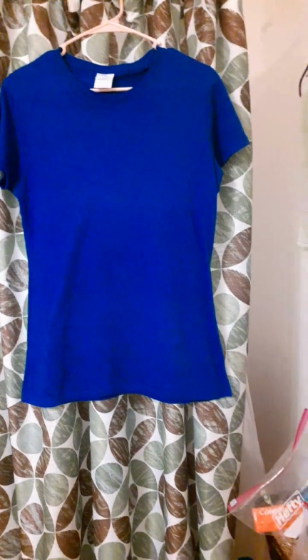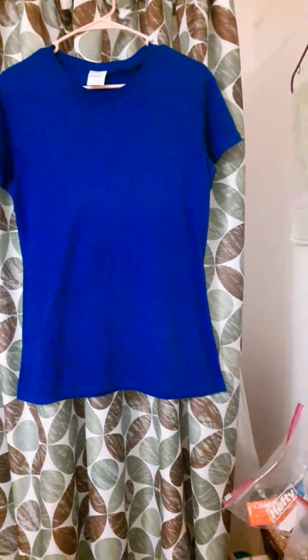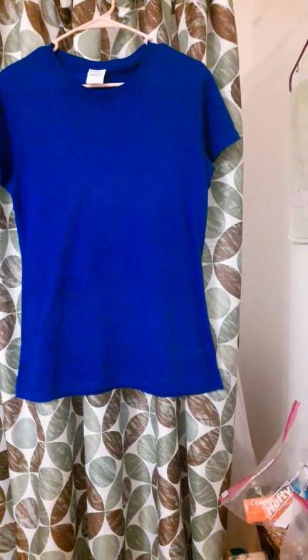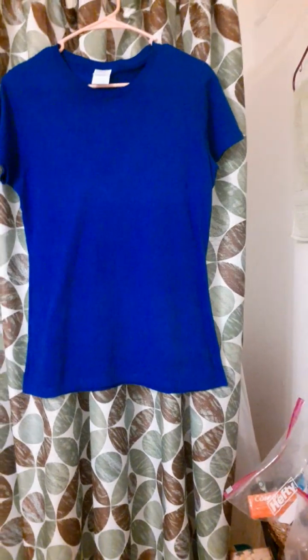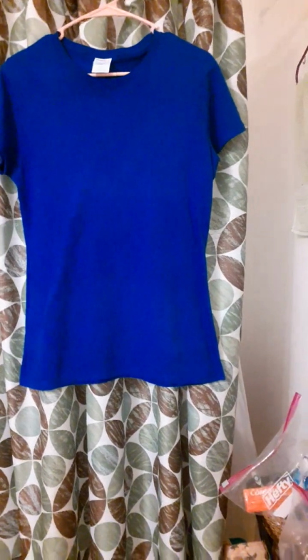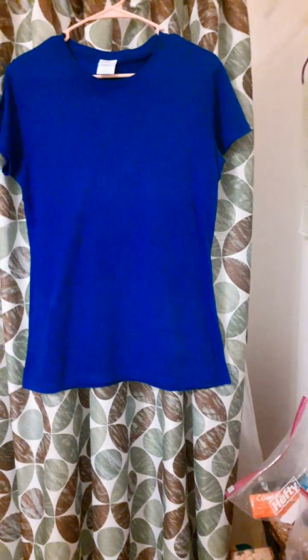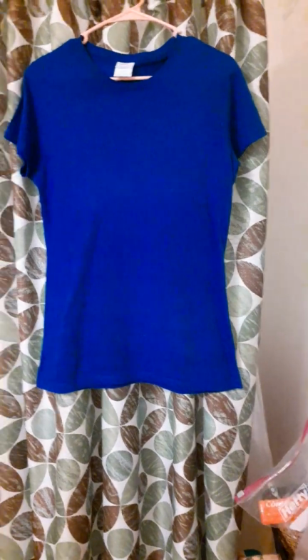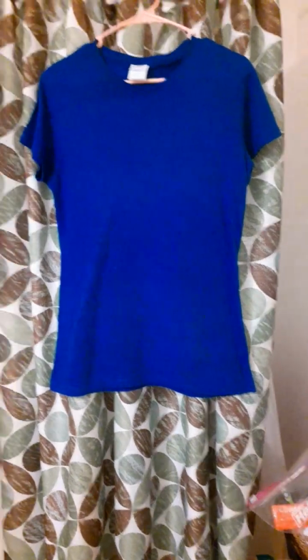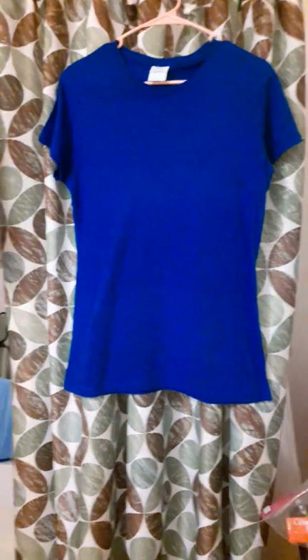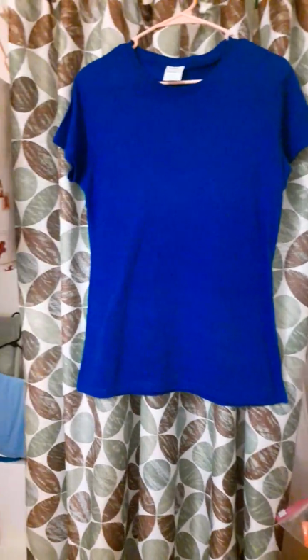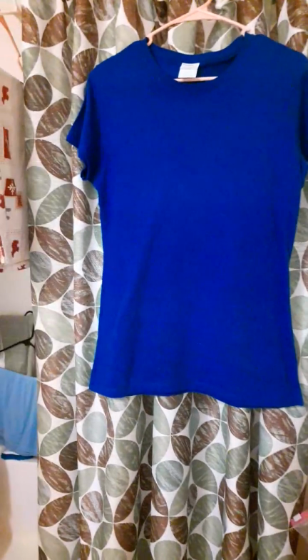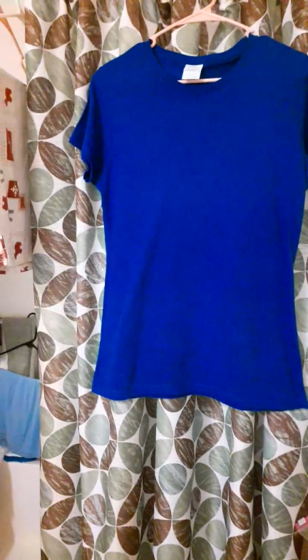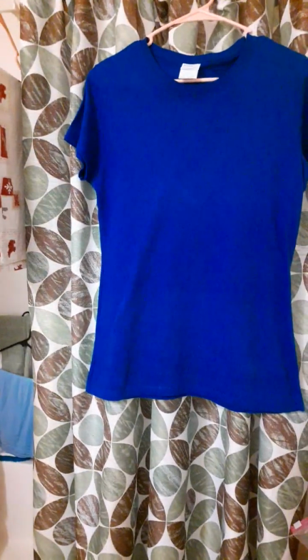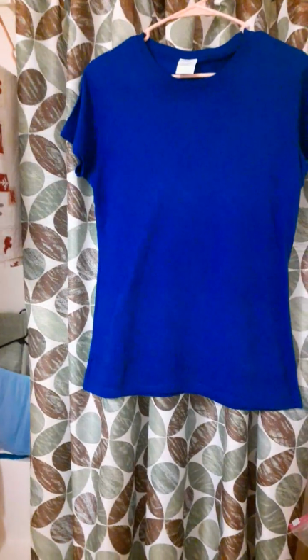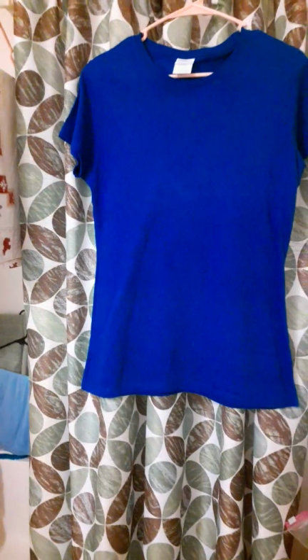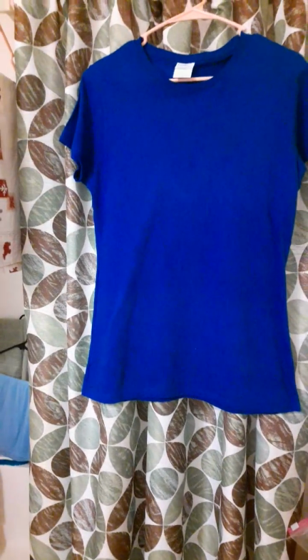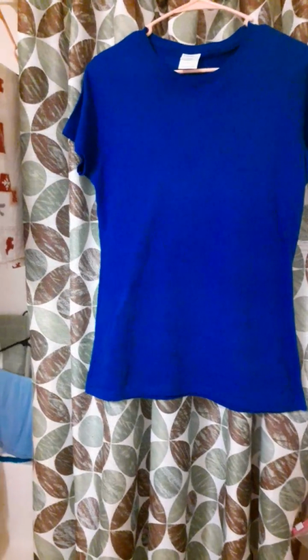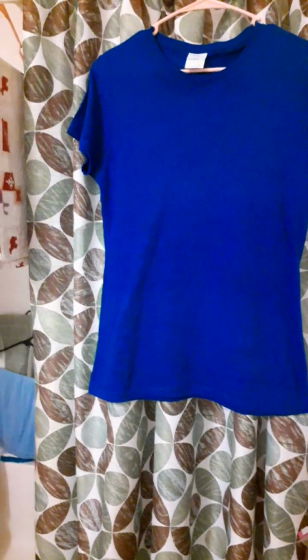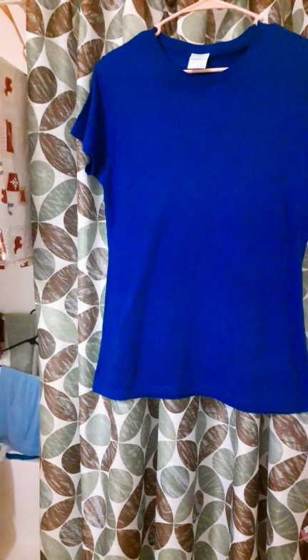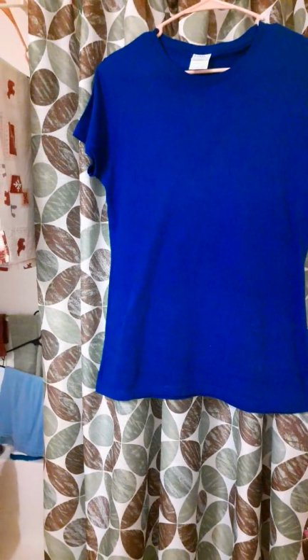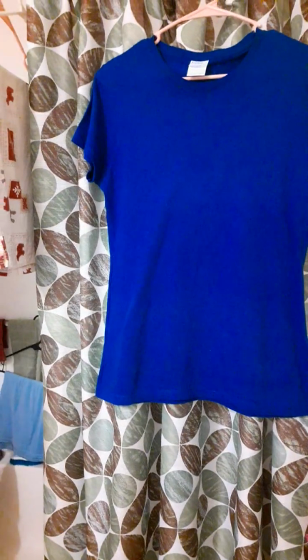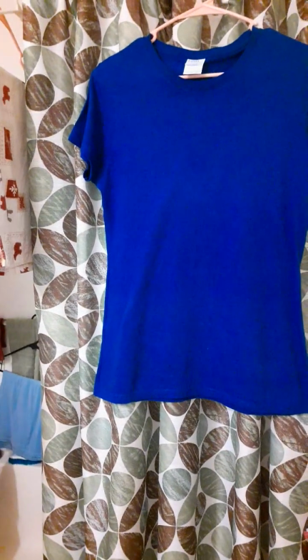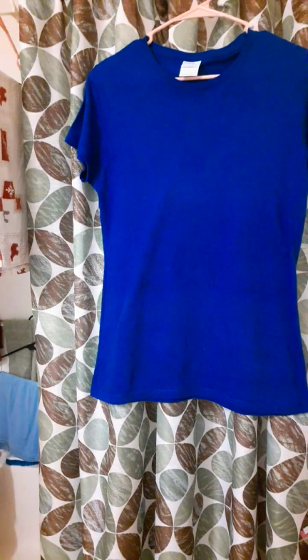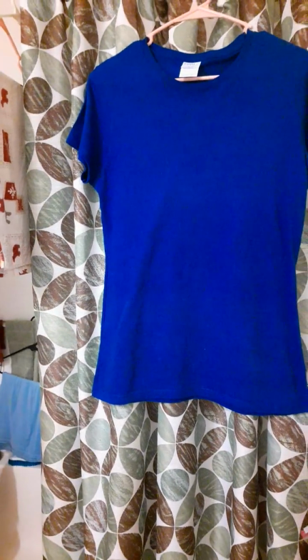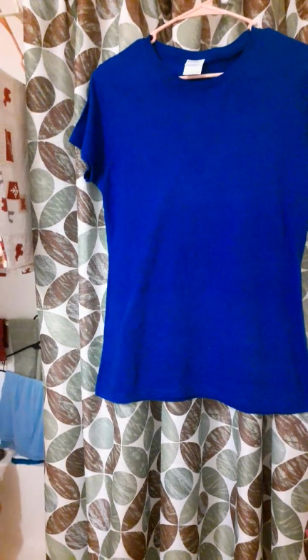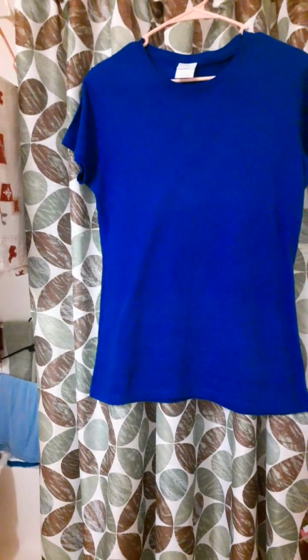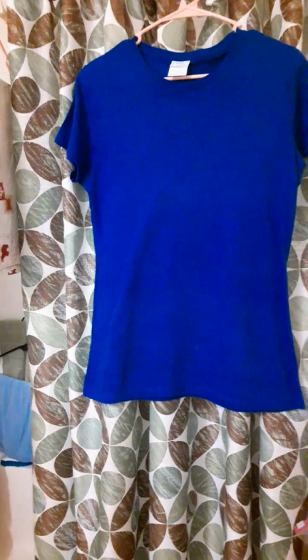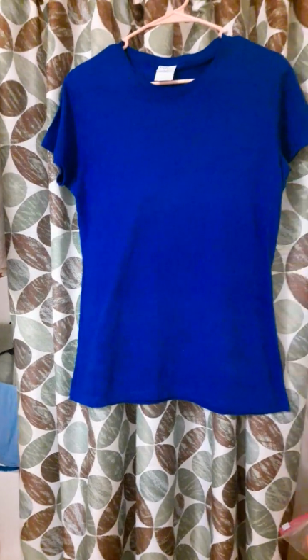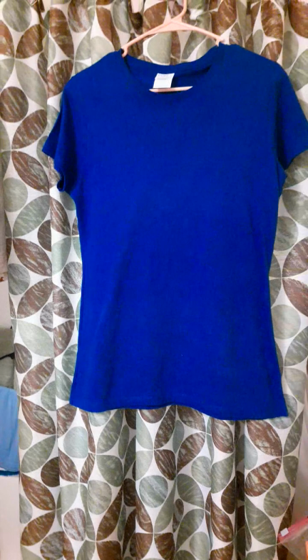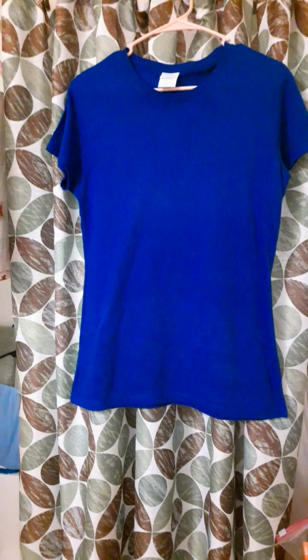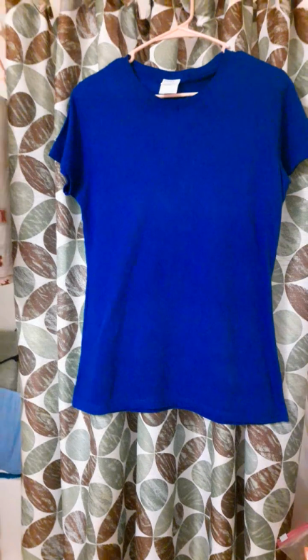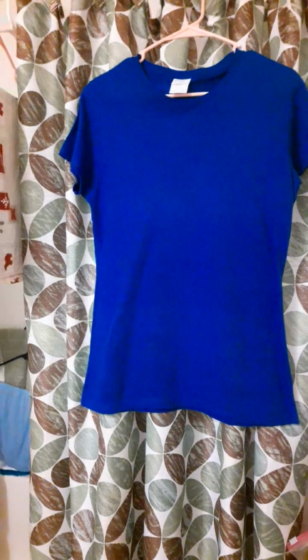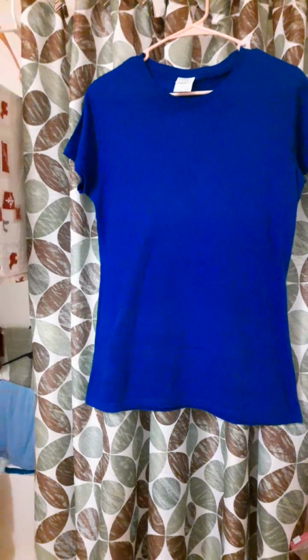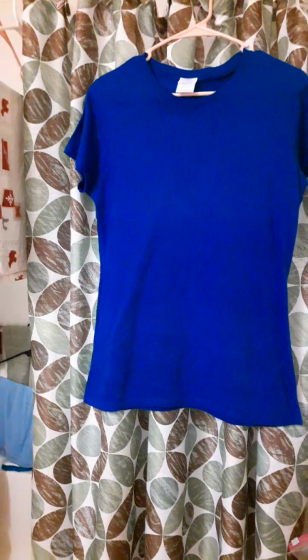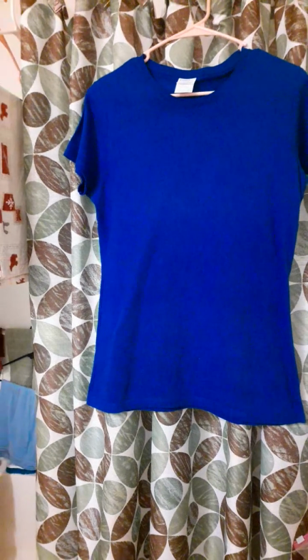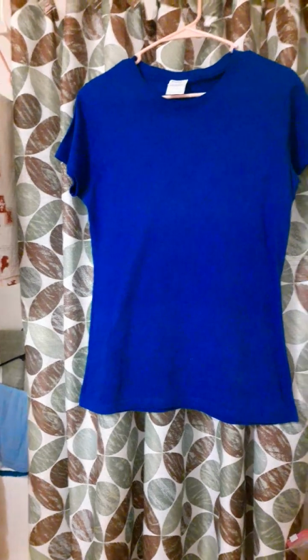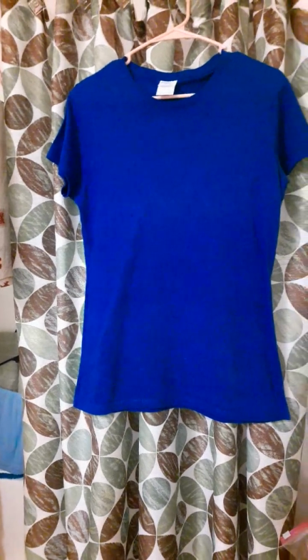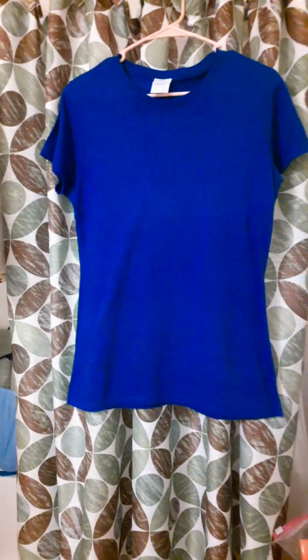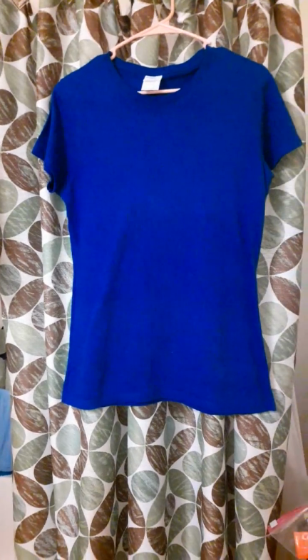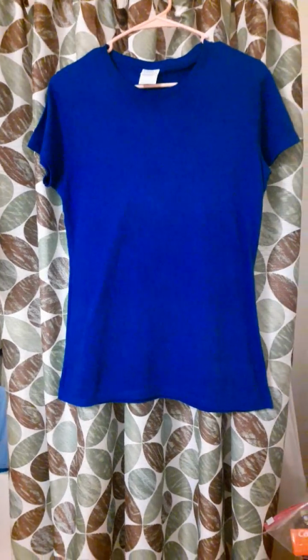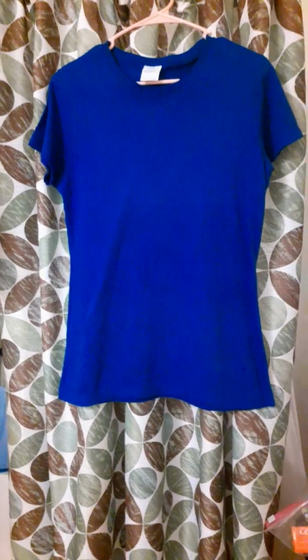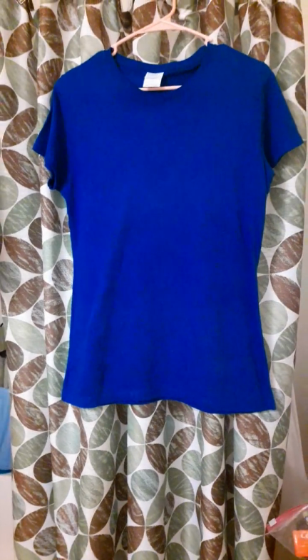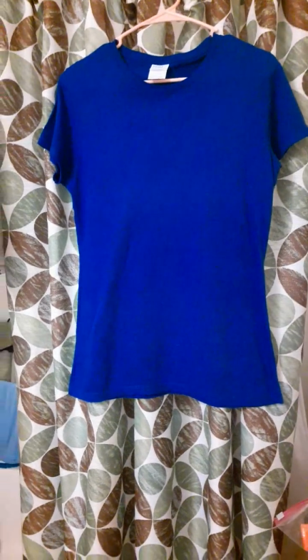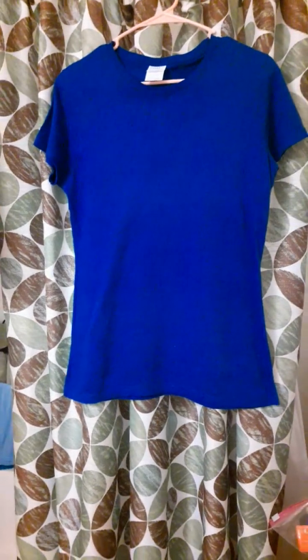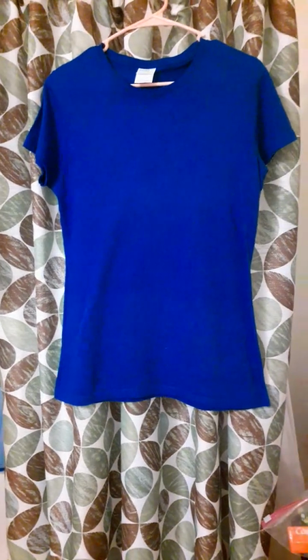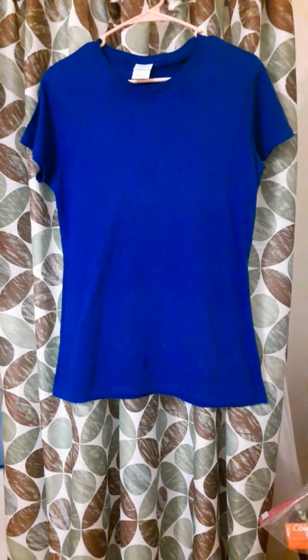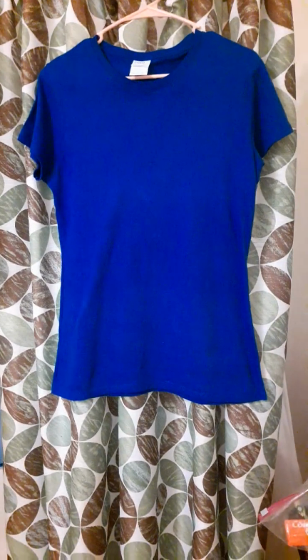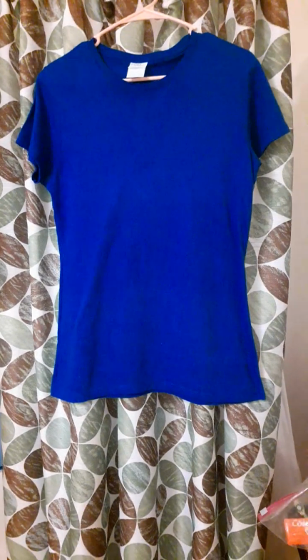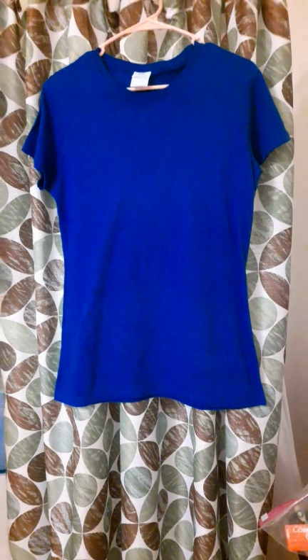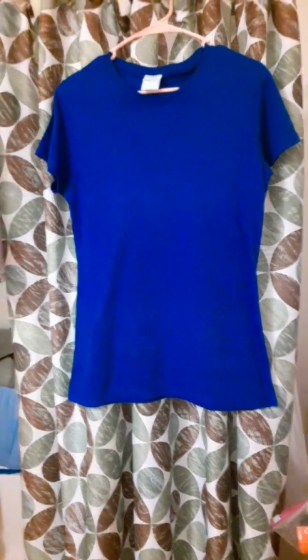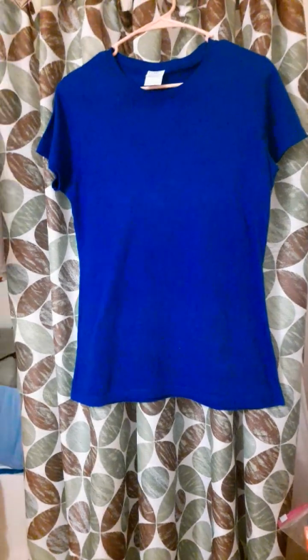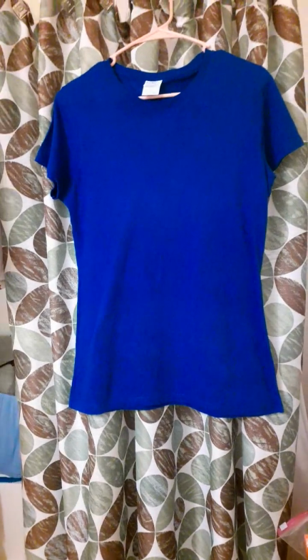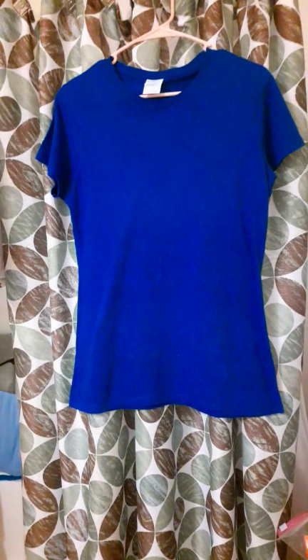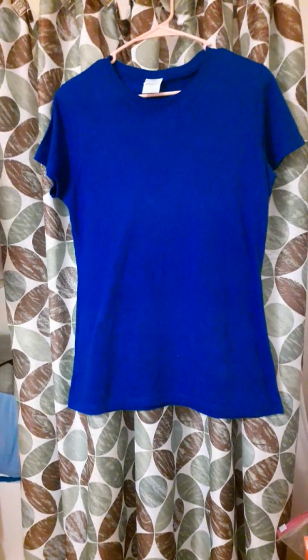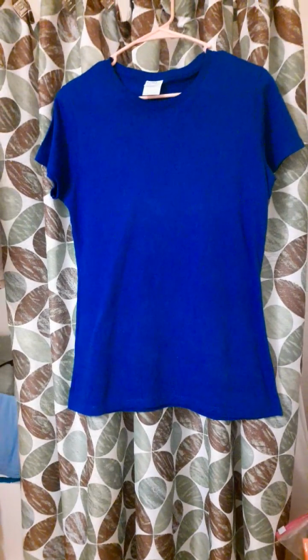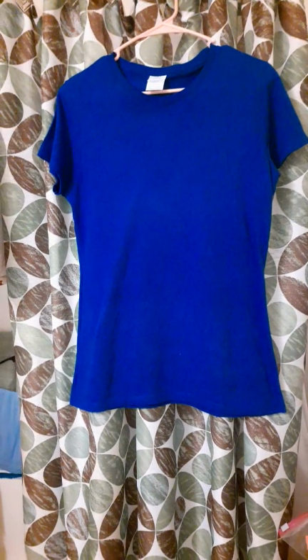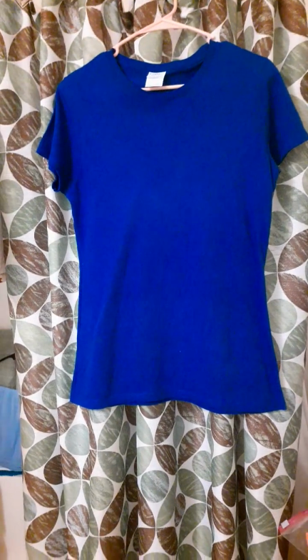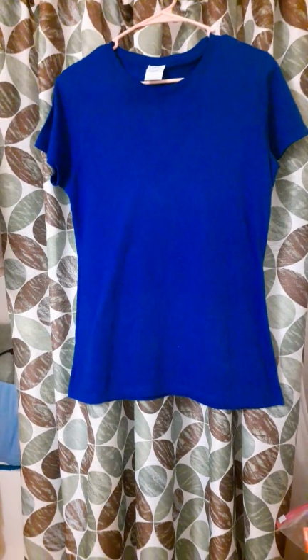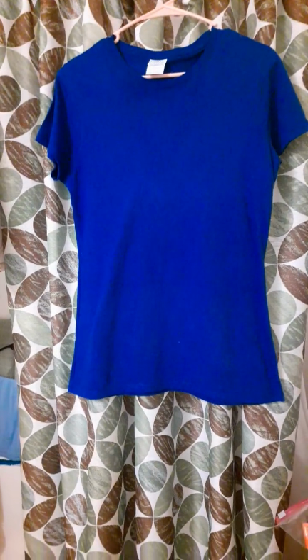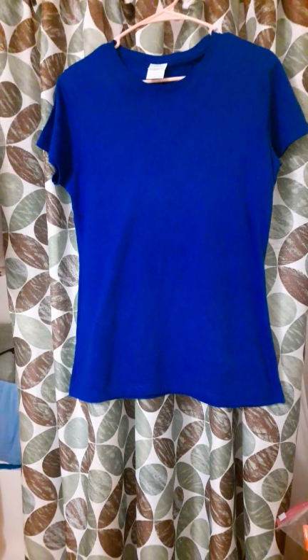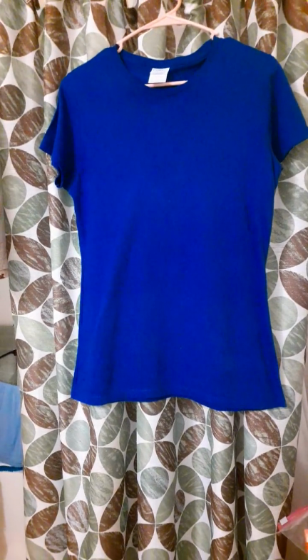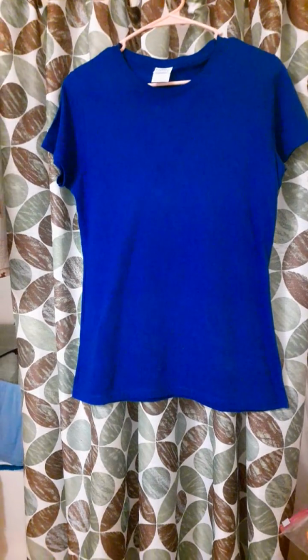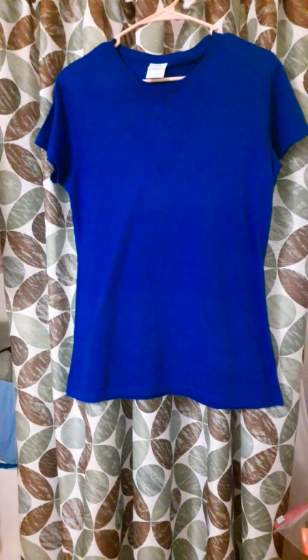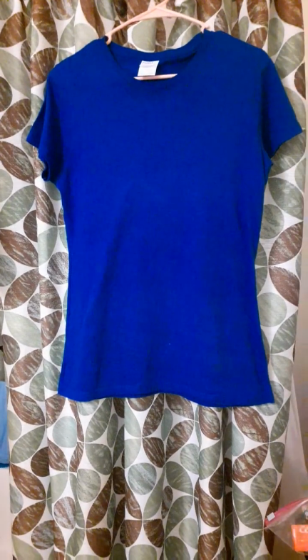I thought it was going to be a more fitted t-shirt, but they don't have an extra small size. So that's not good.